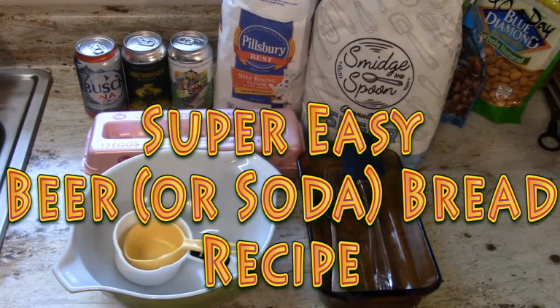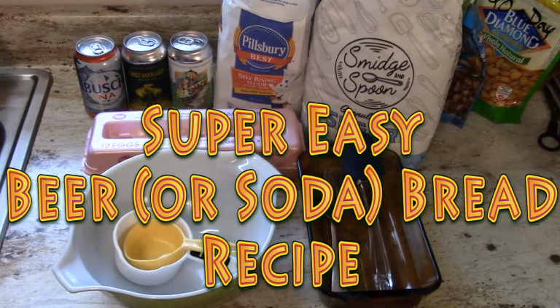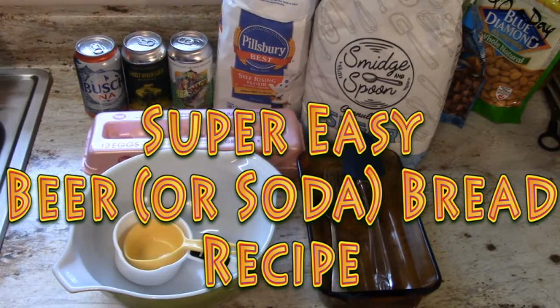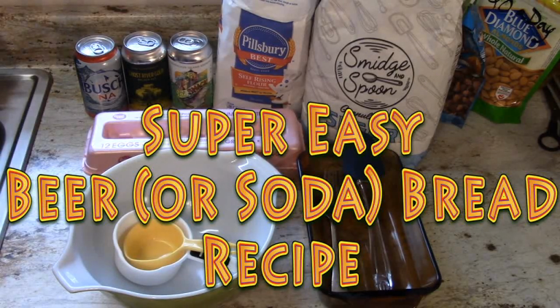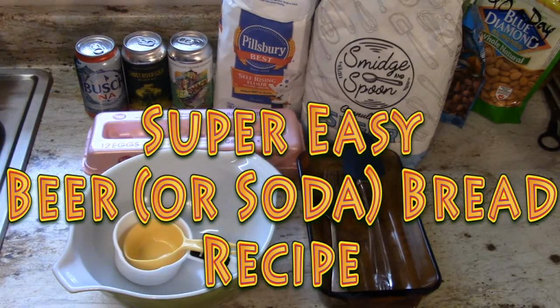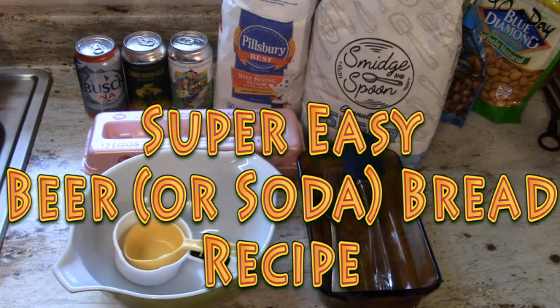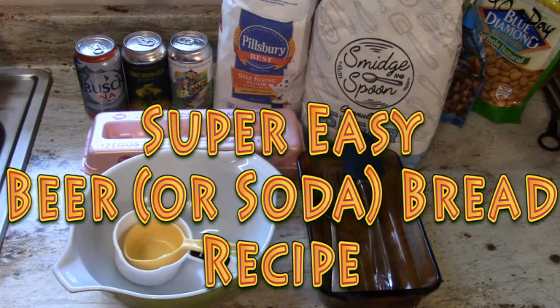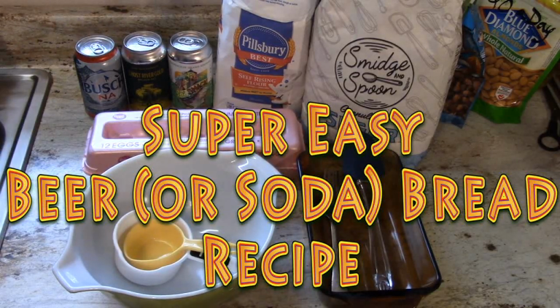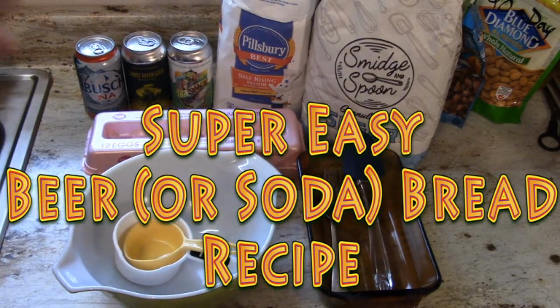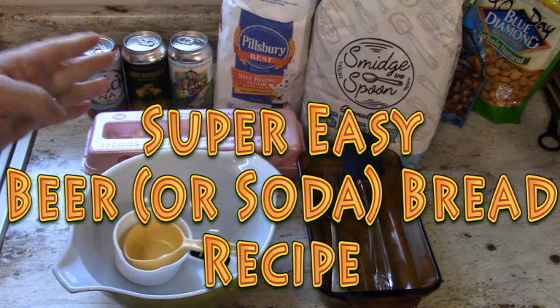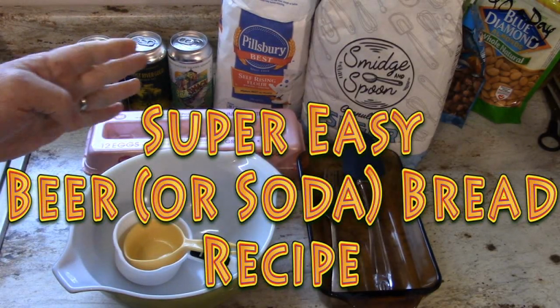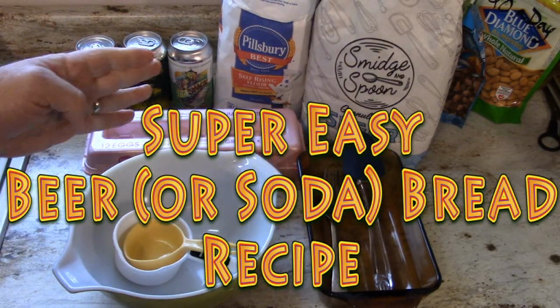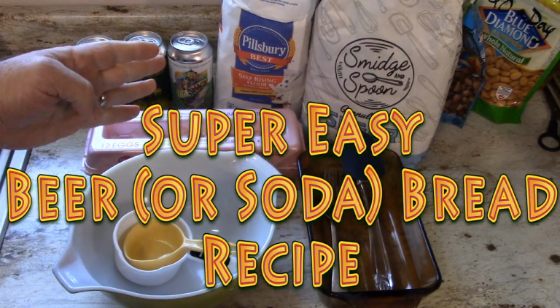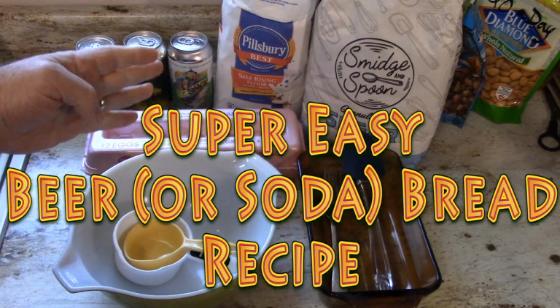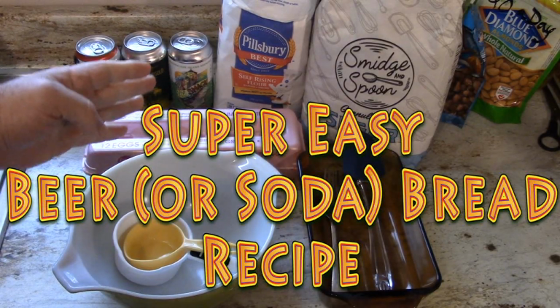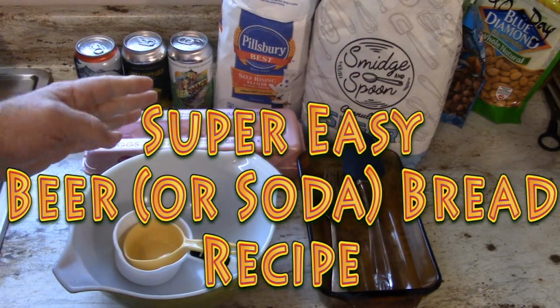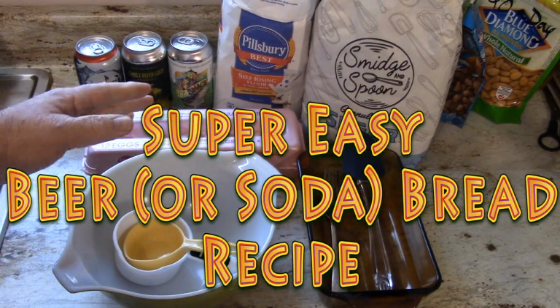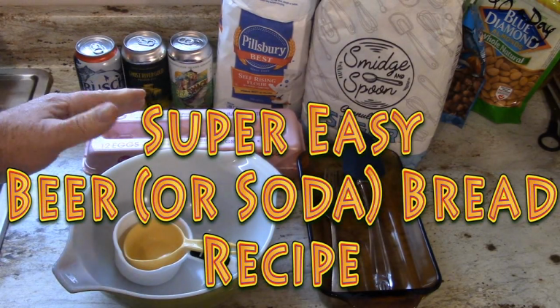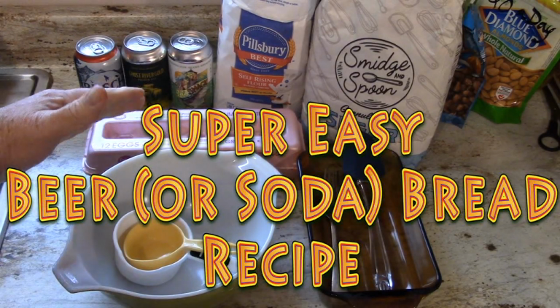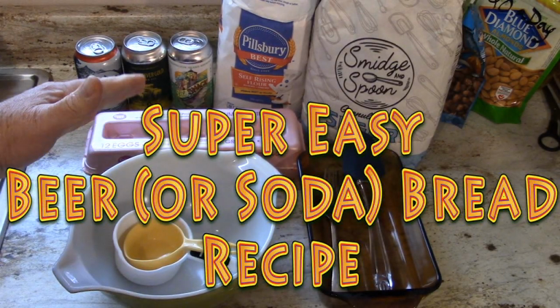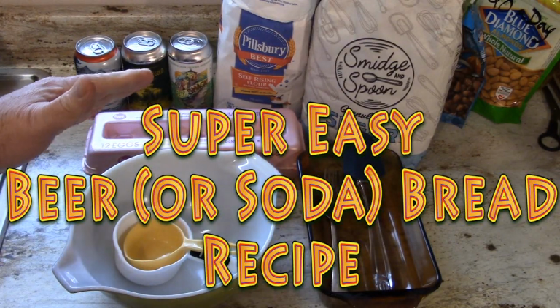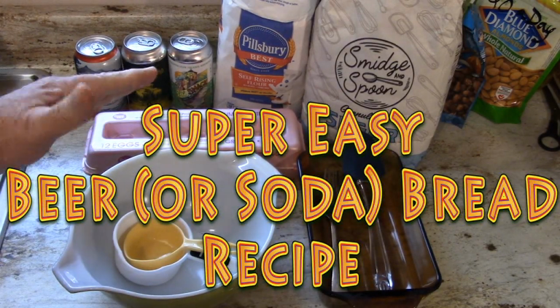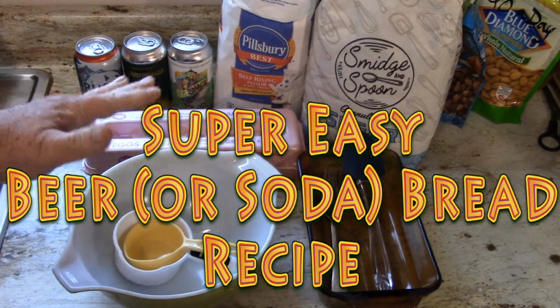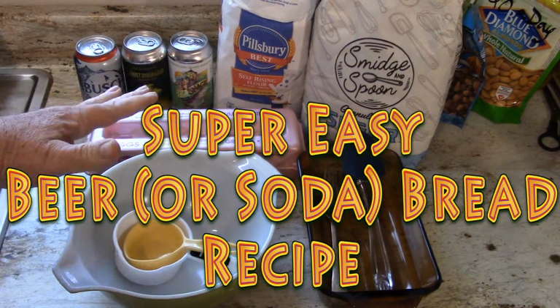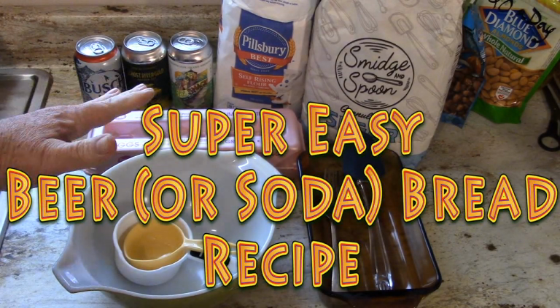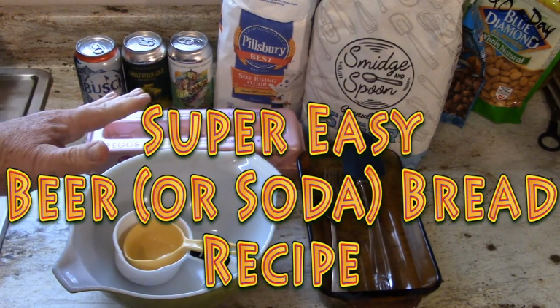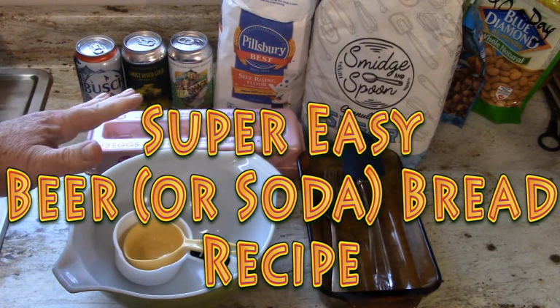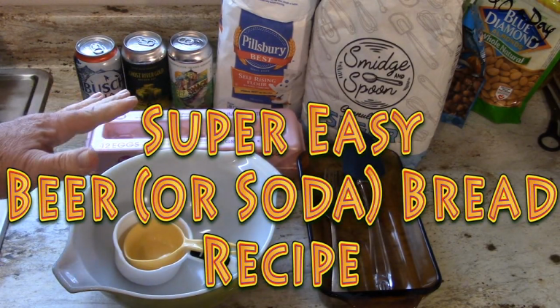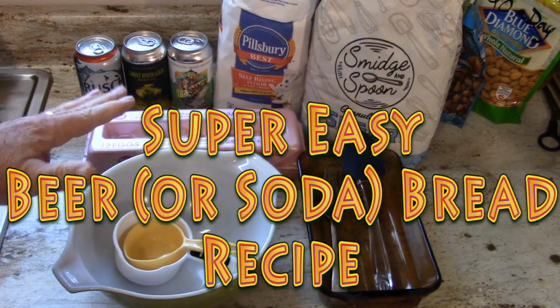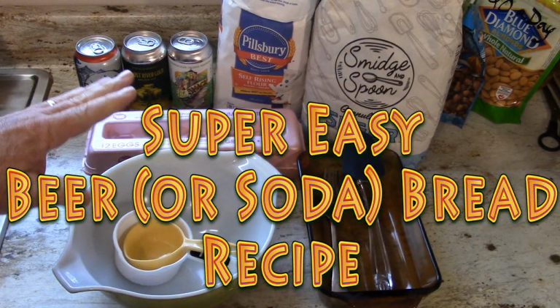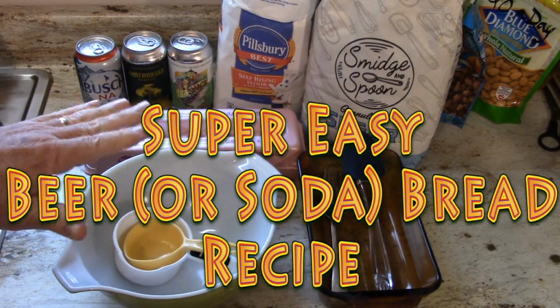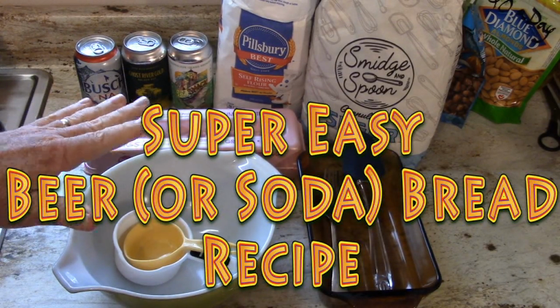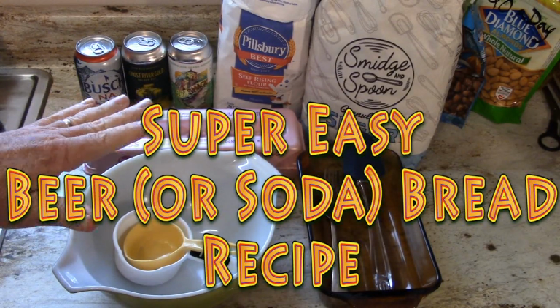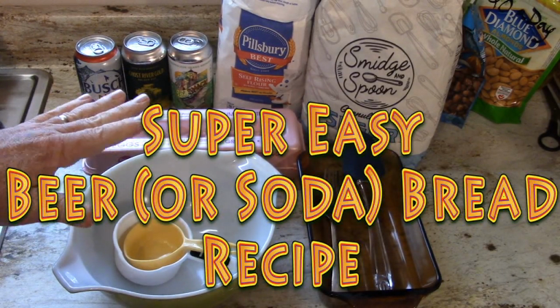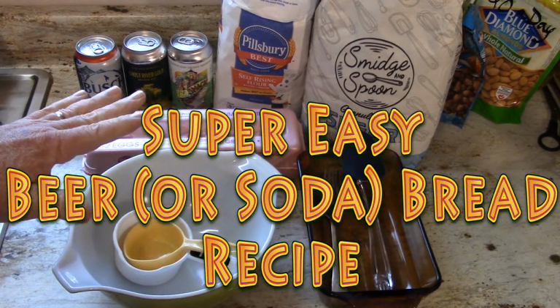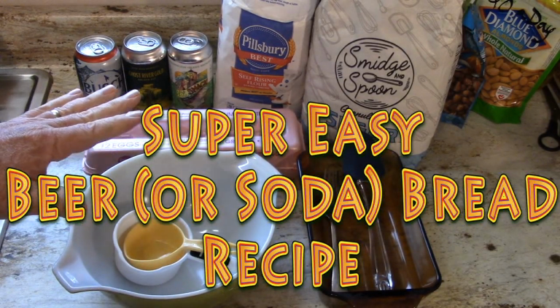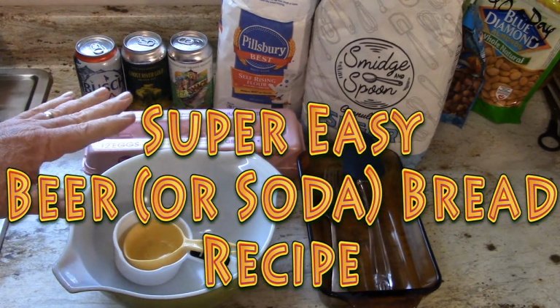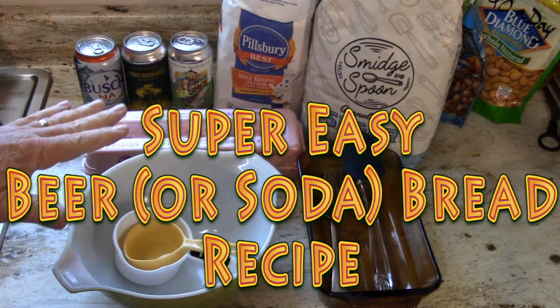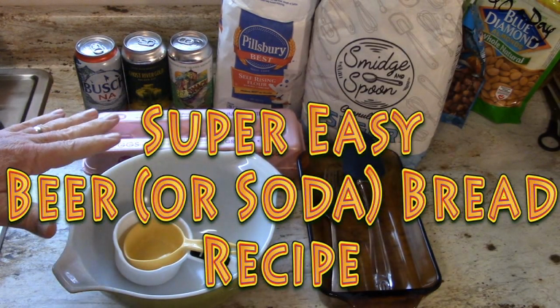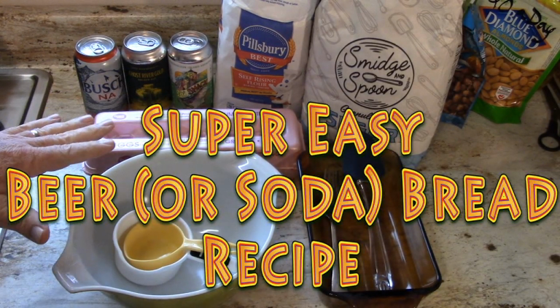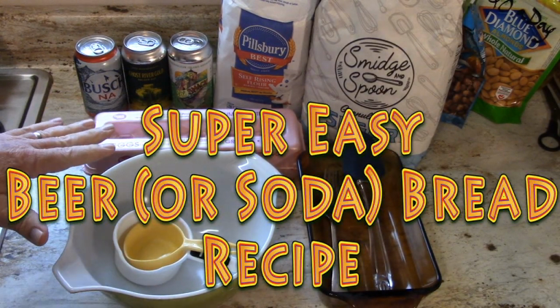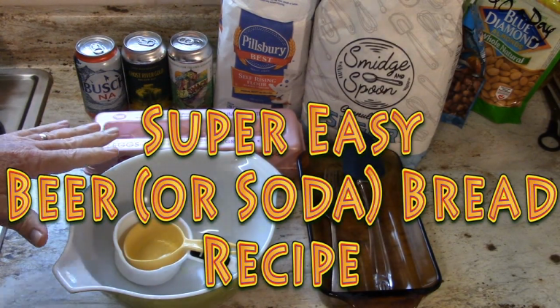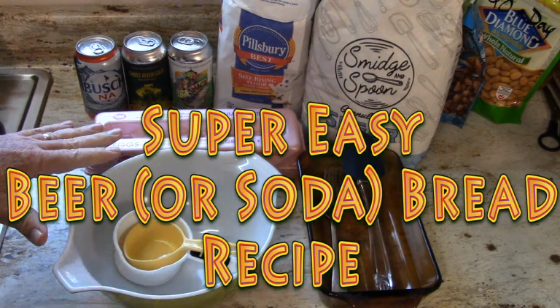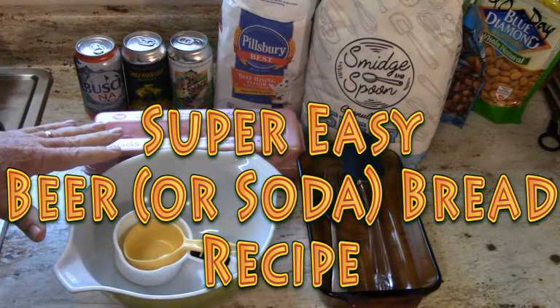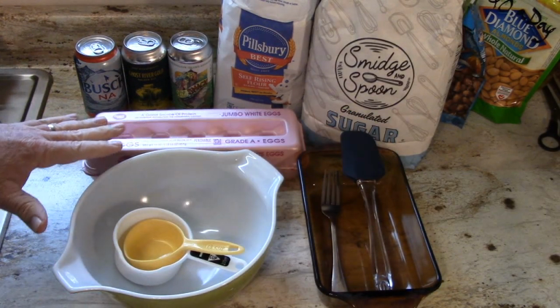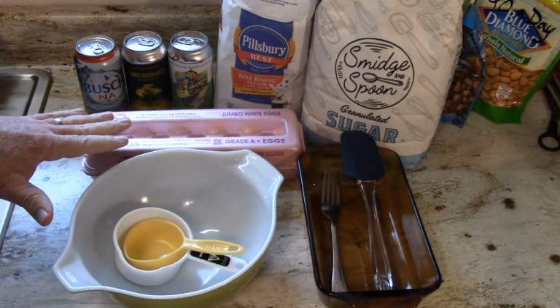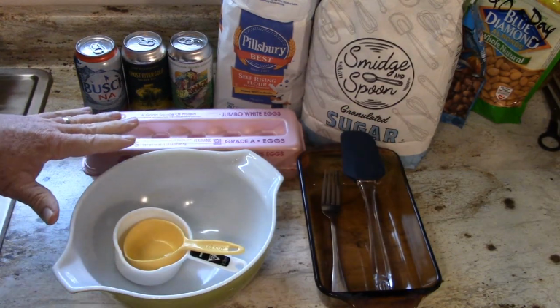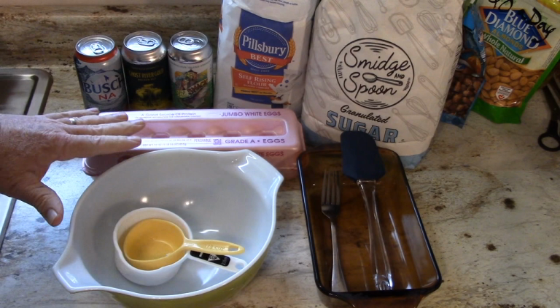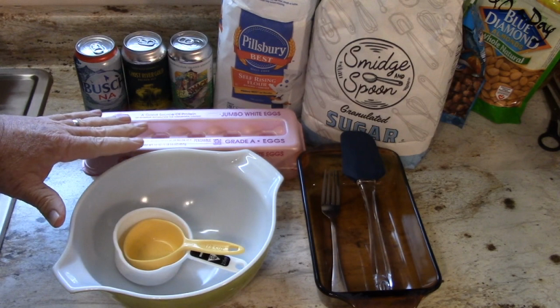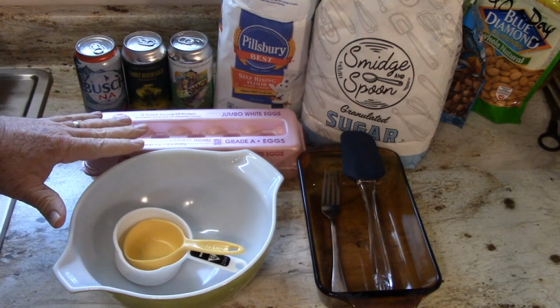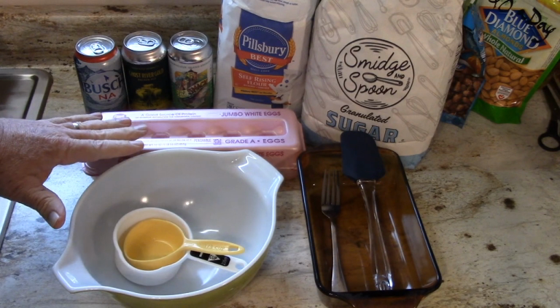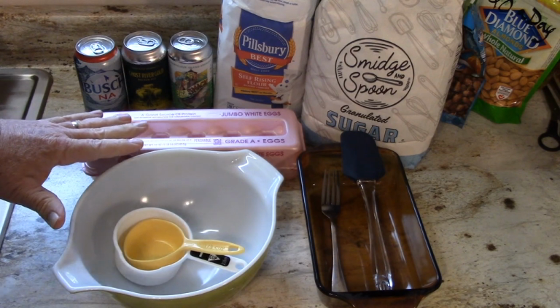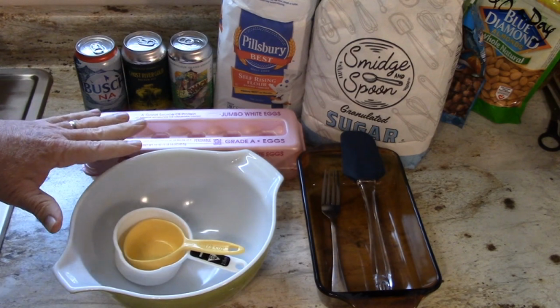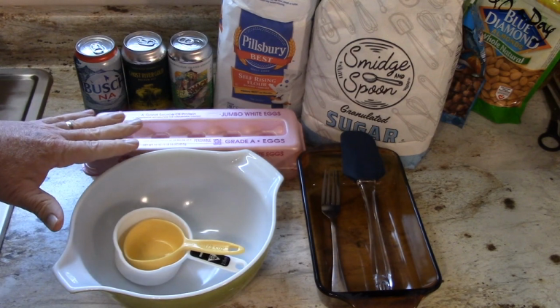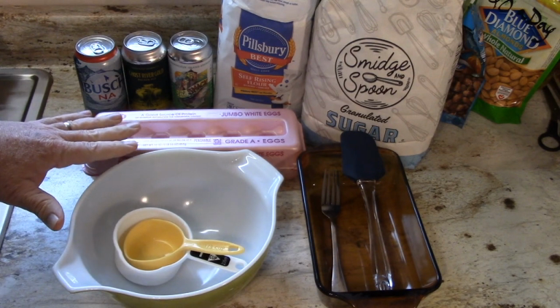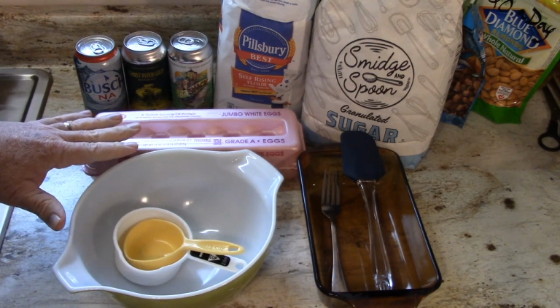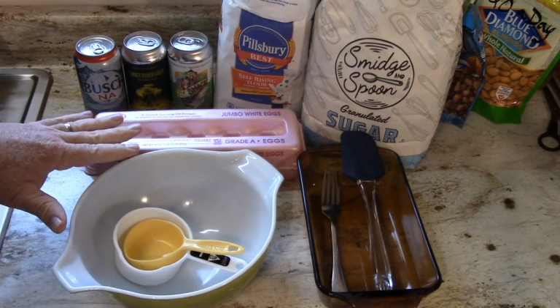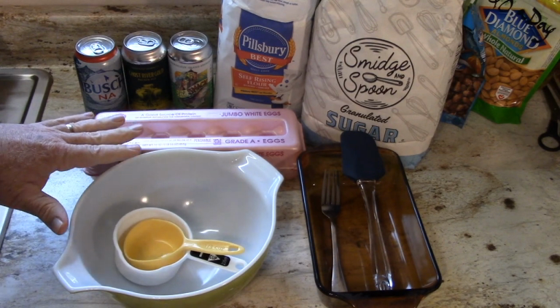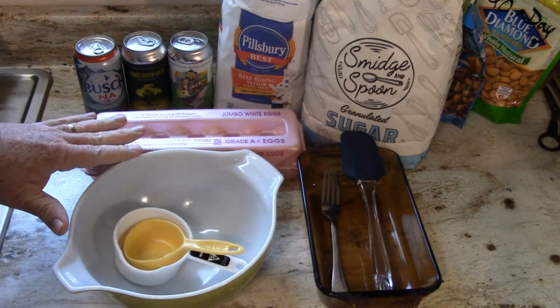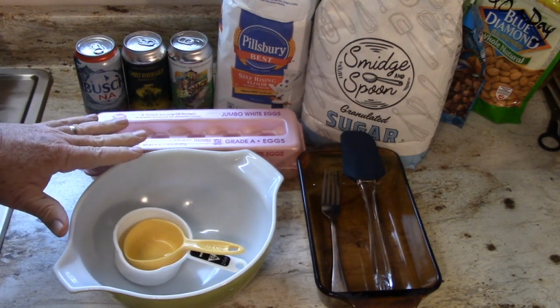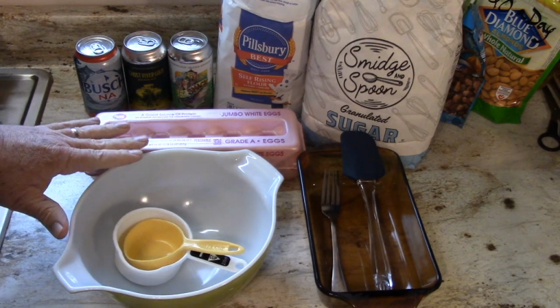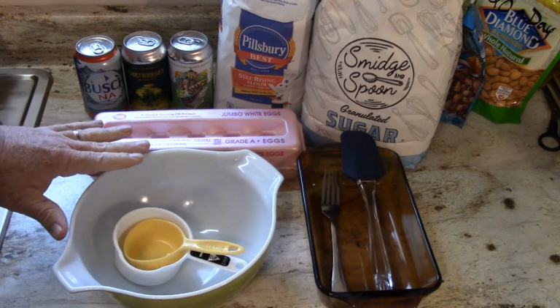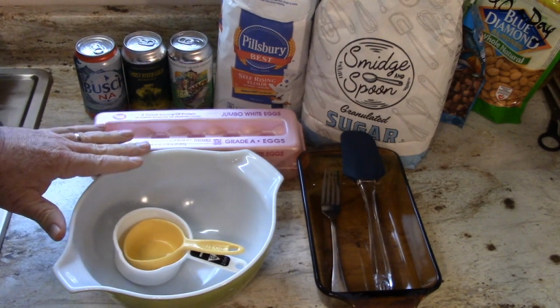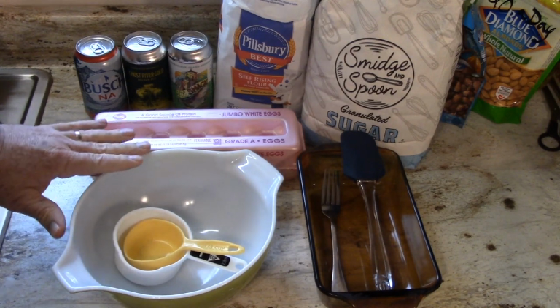Today I'm going to show you how to make some beer bread. Really quick, easy recipe and this is everything you're going to need.